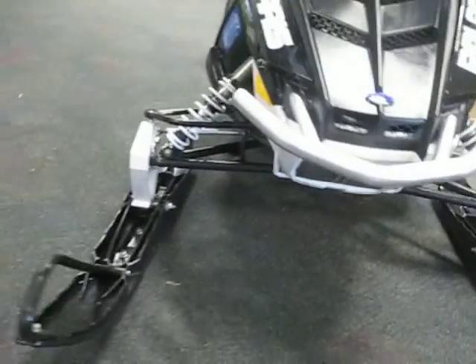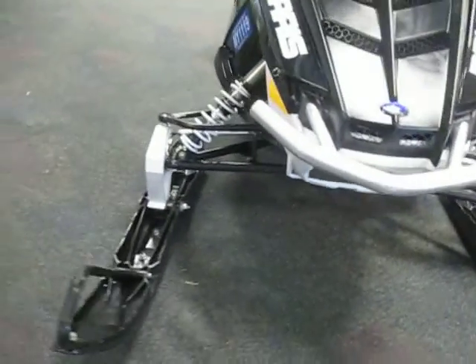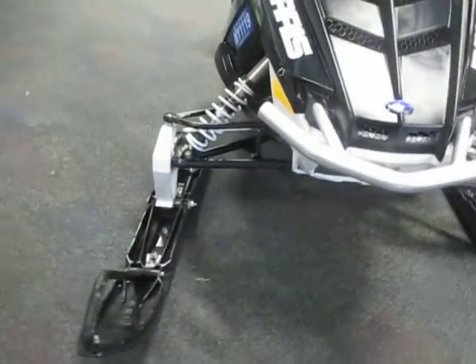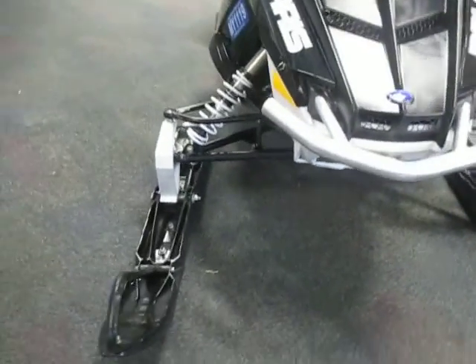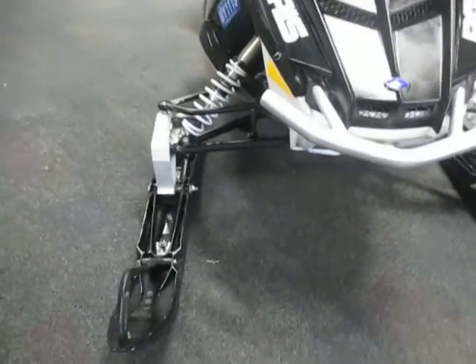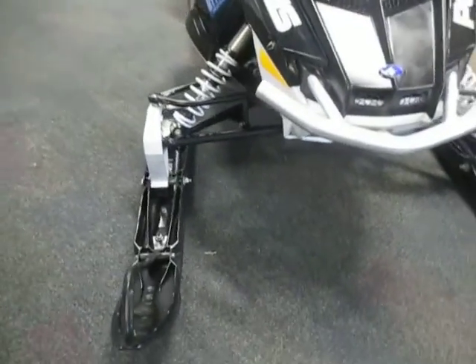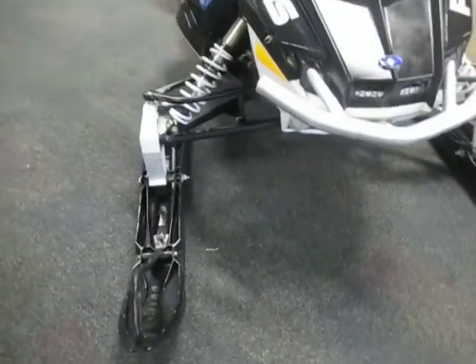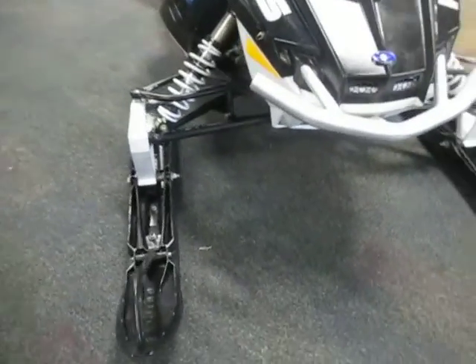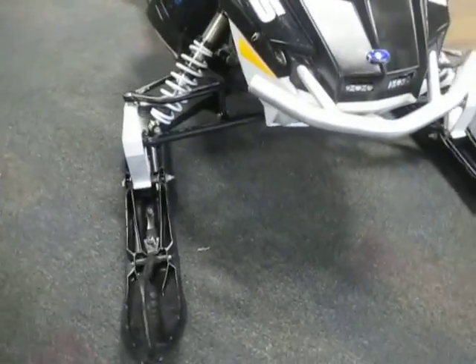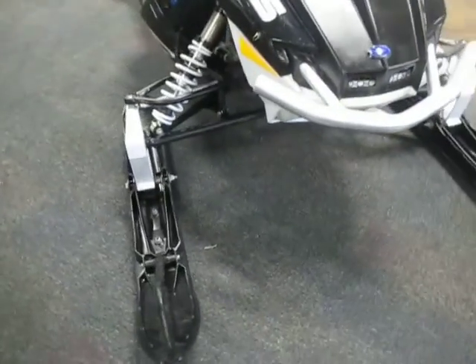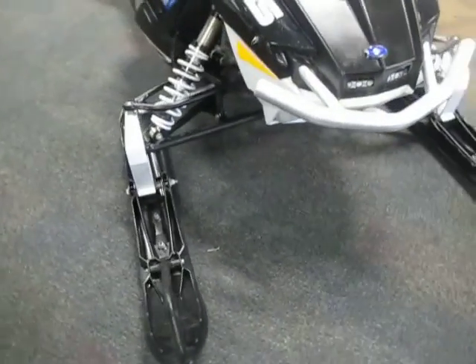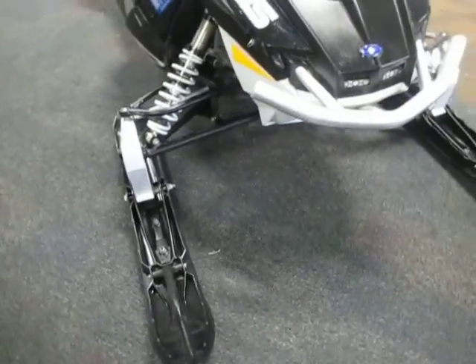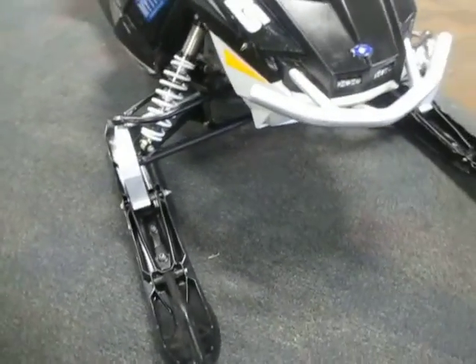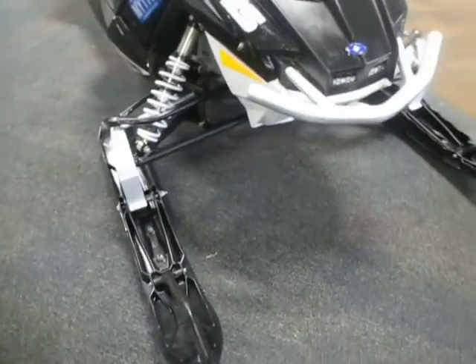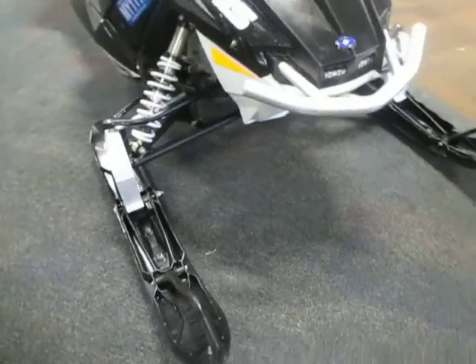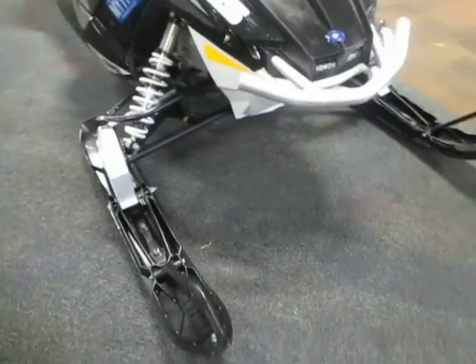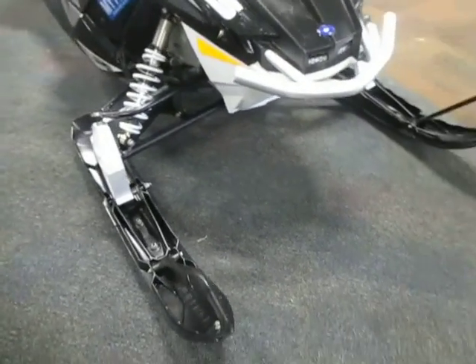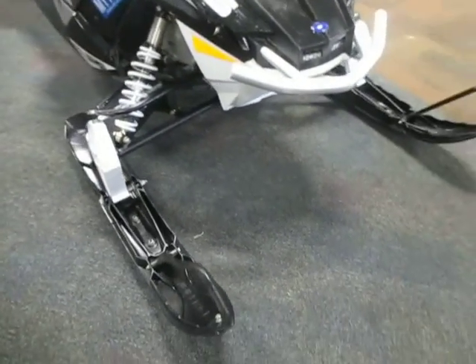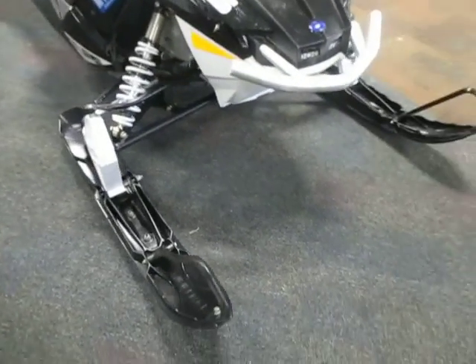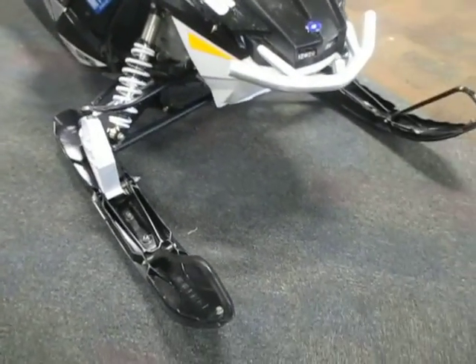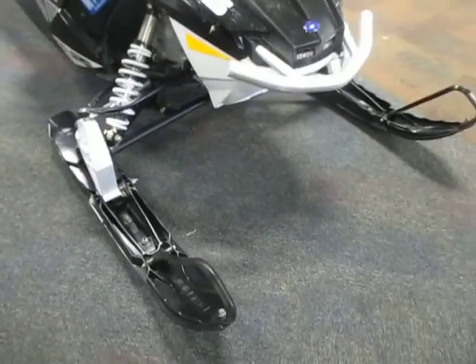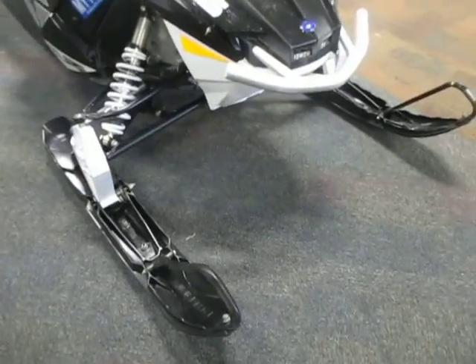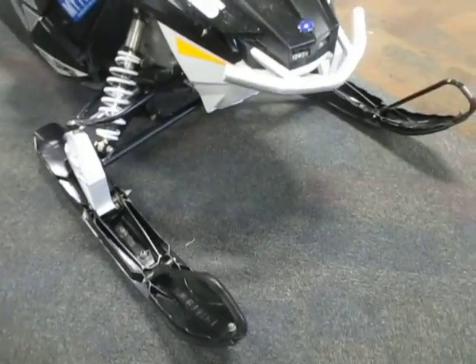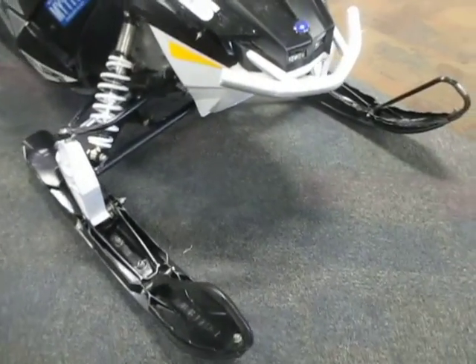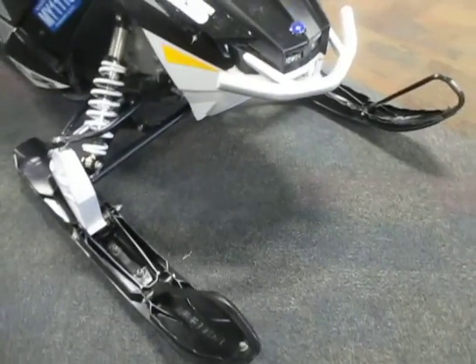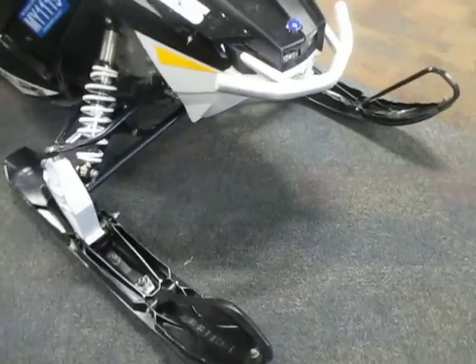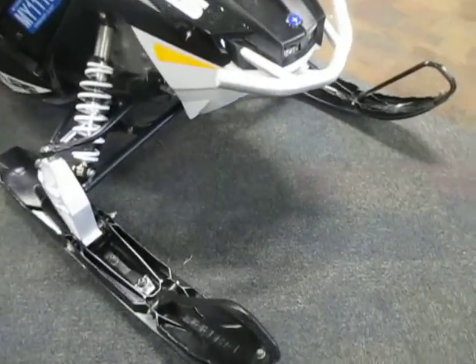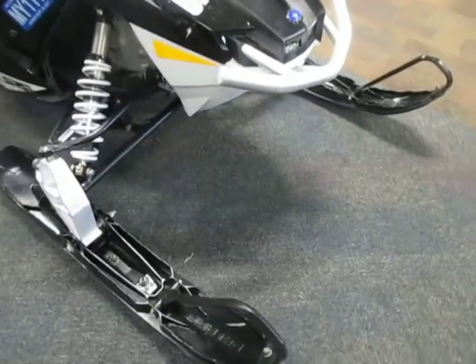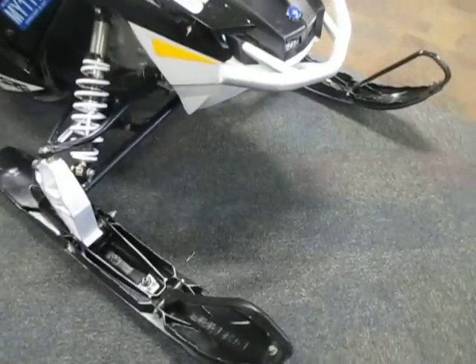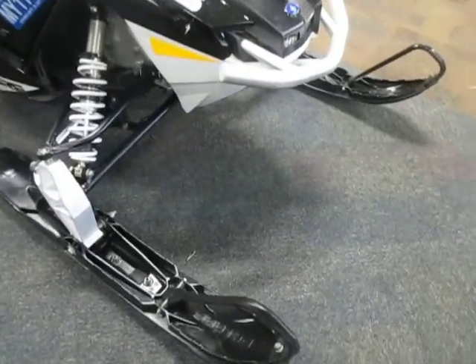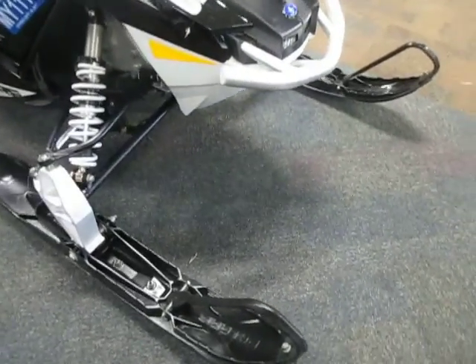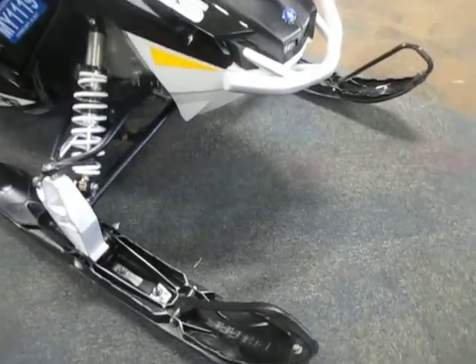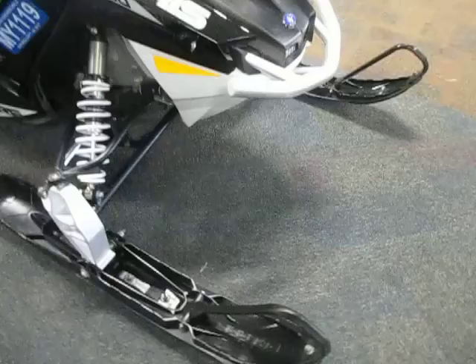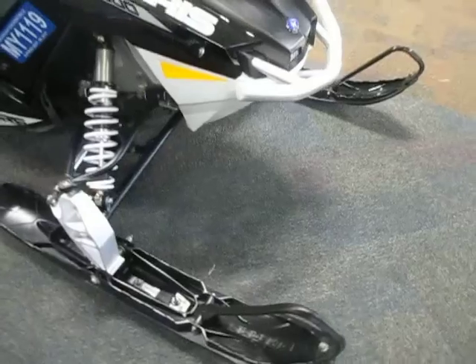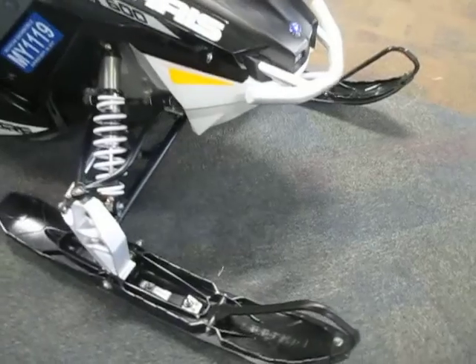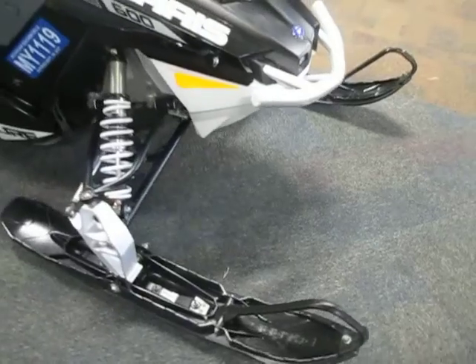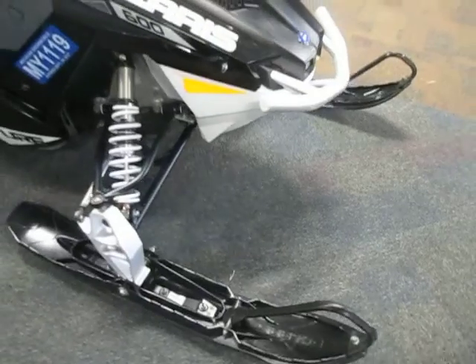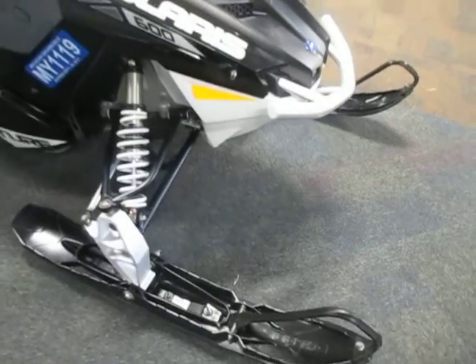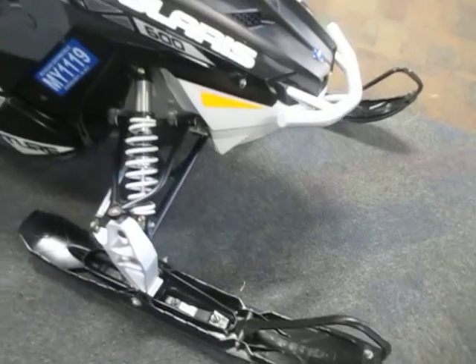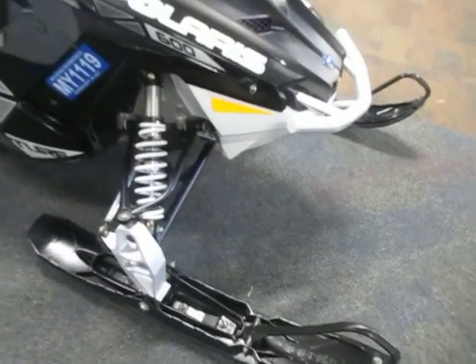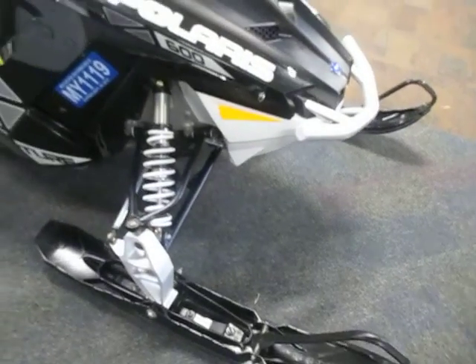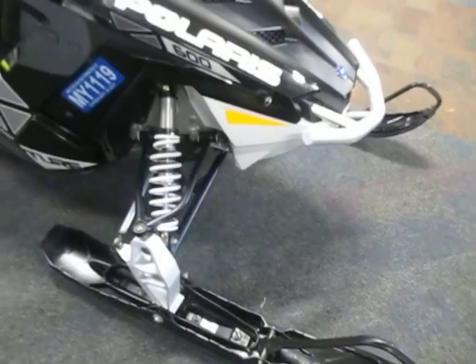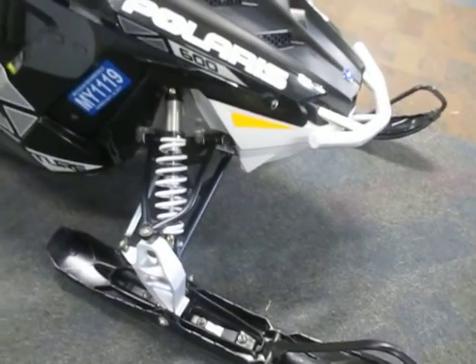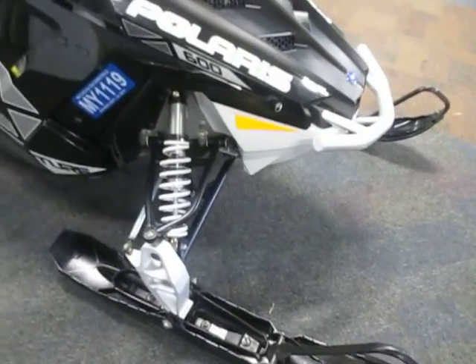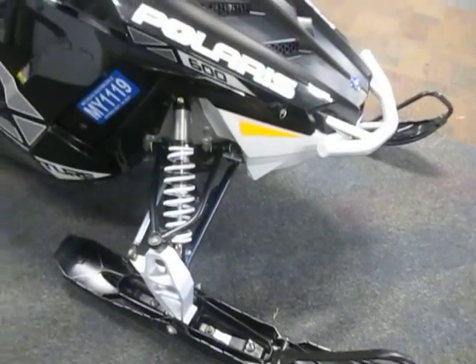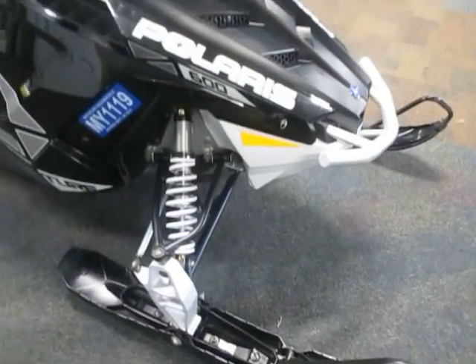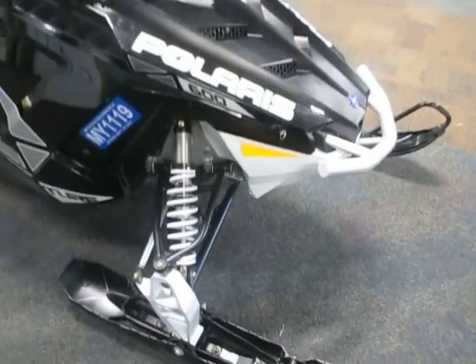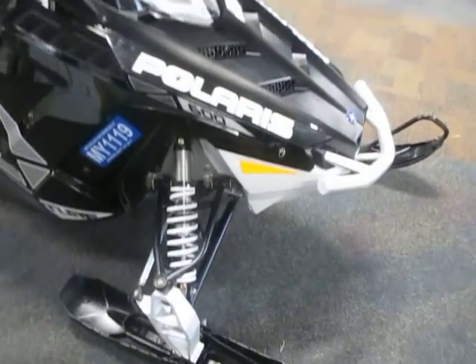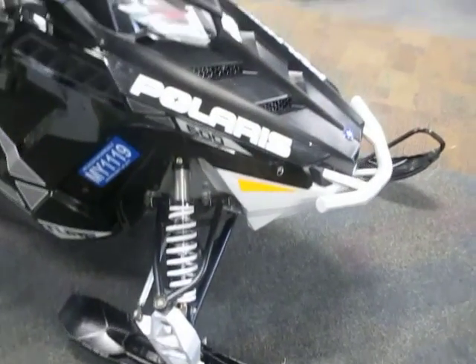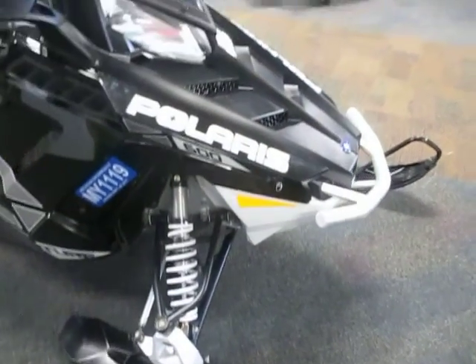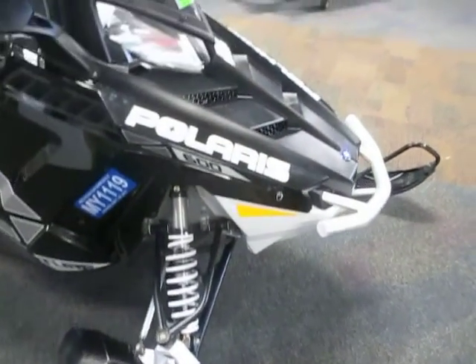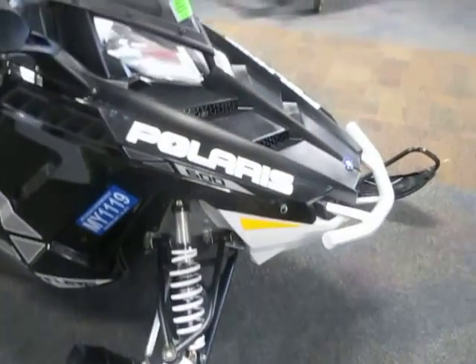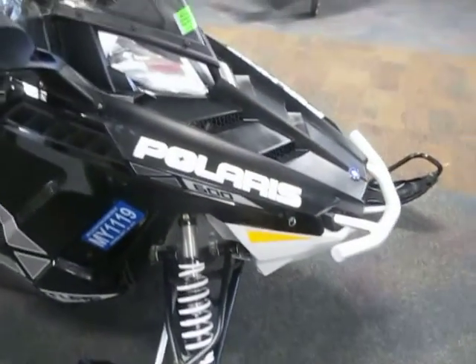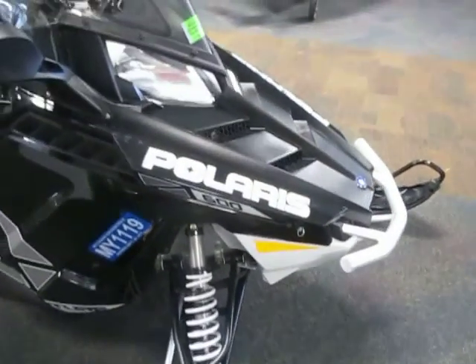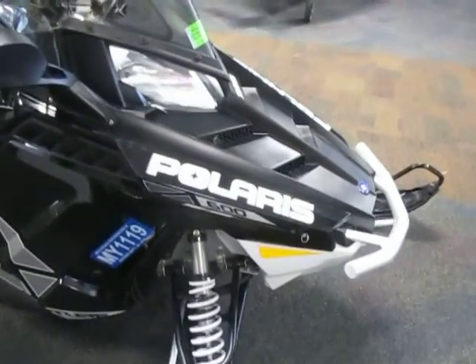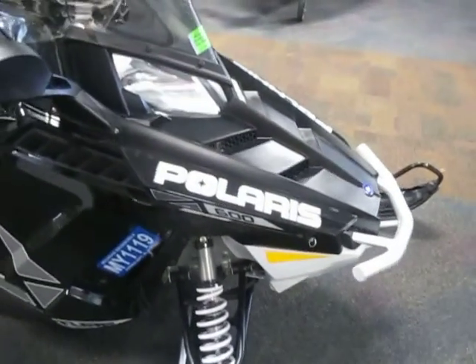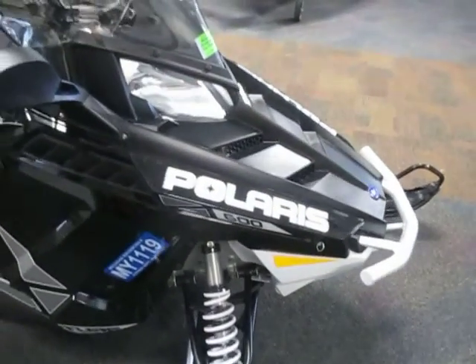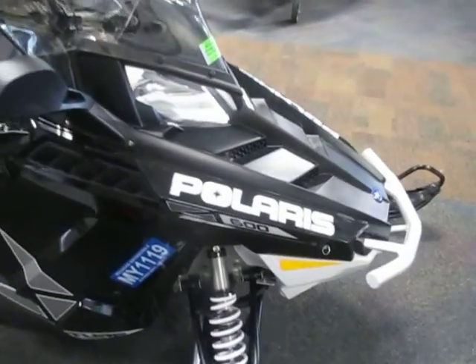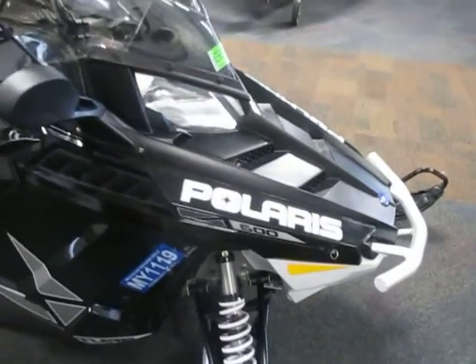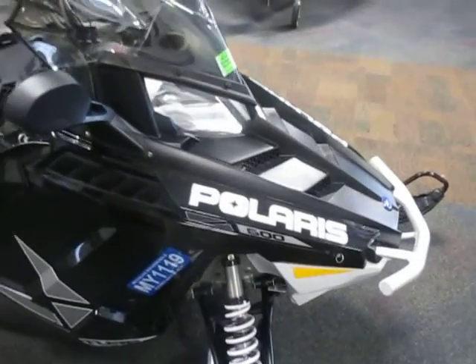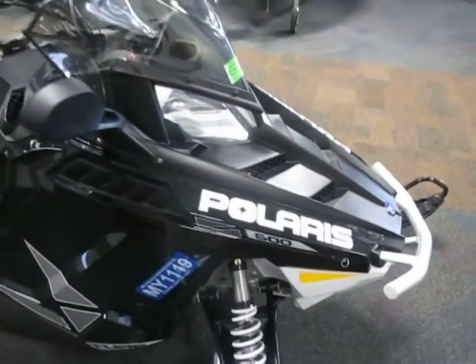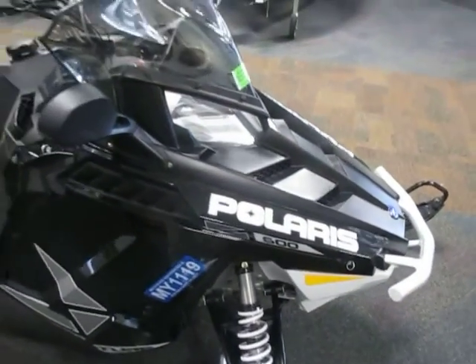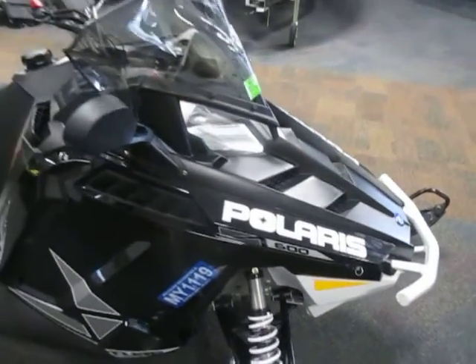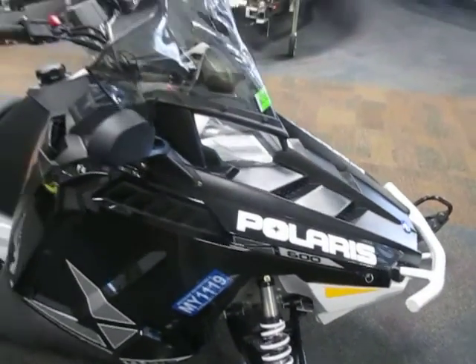This sled has only 877 miles, excellent condition overall with minimal wear.